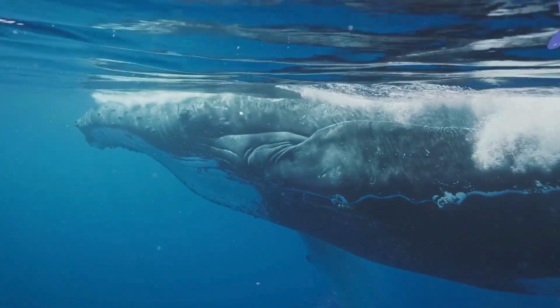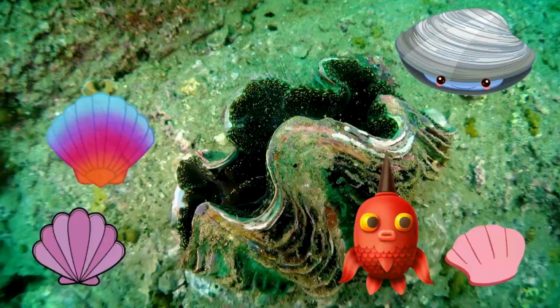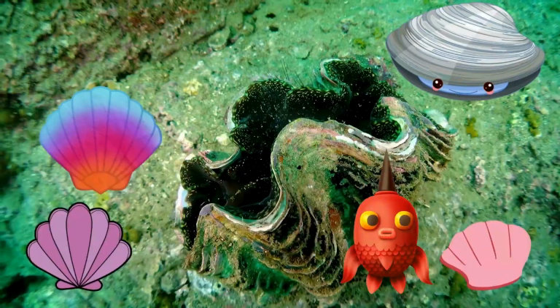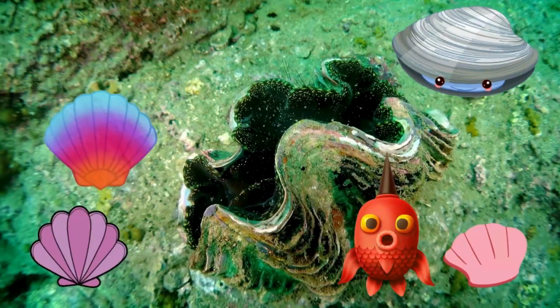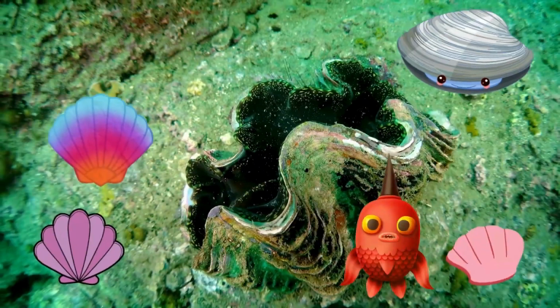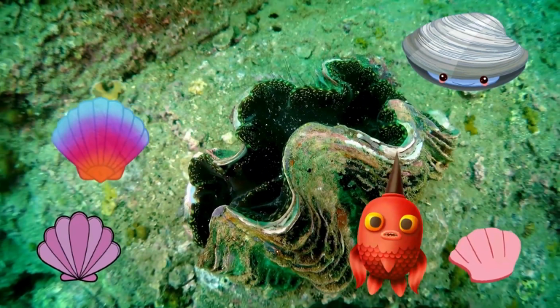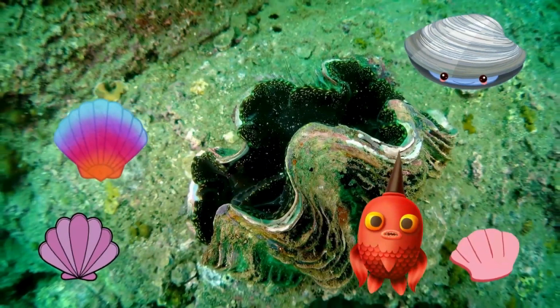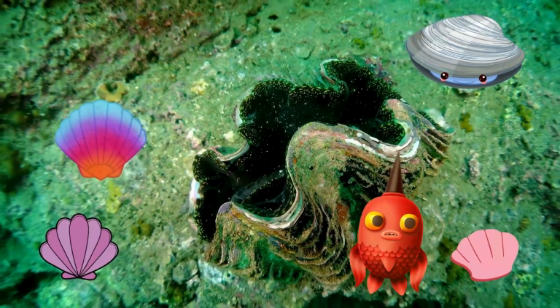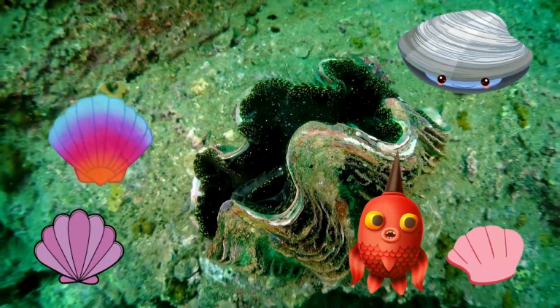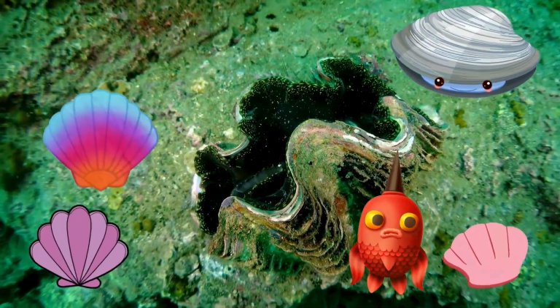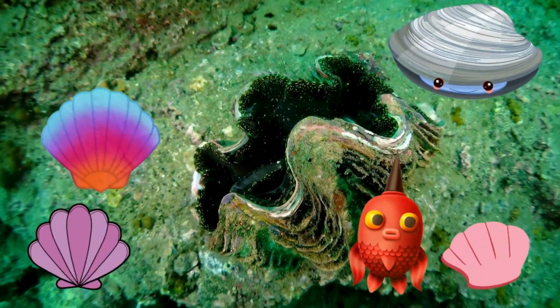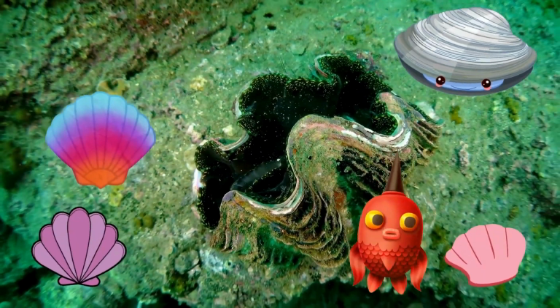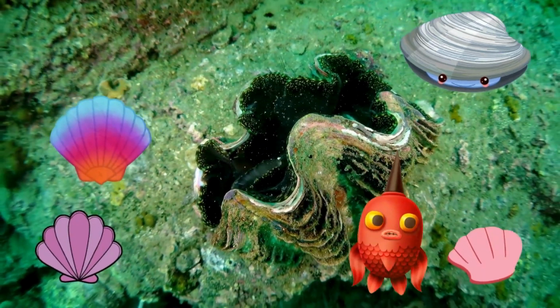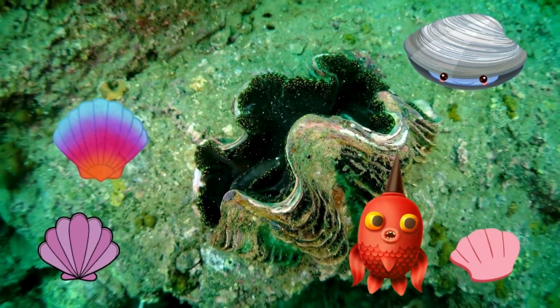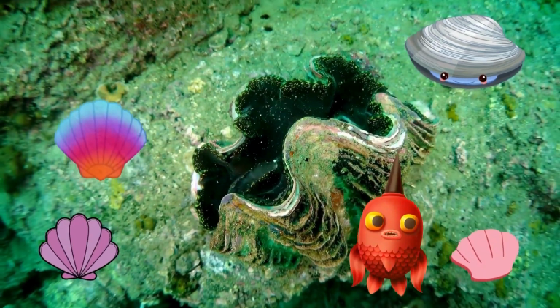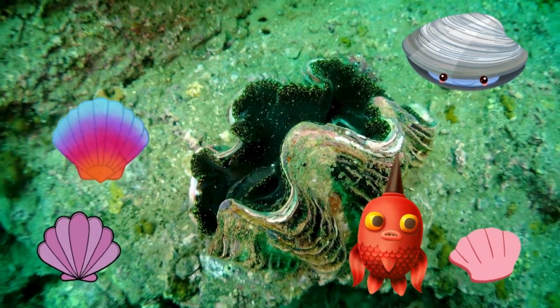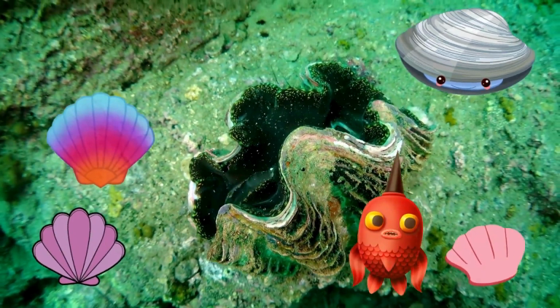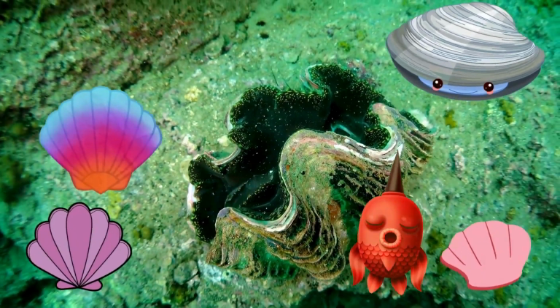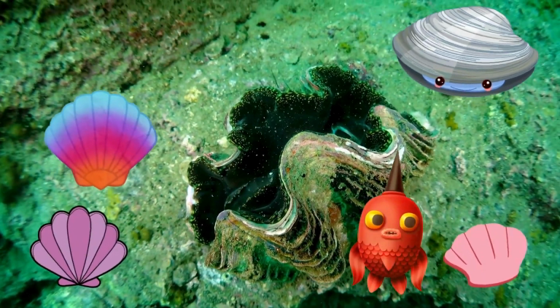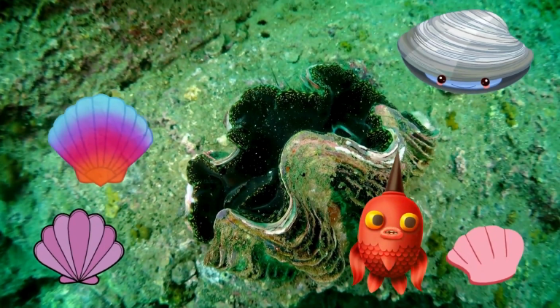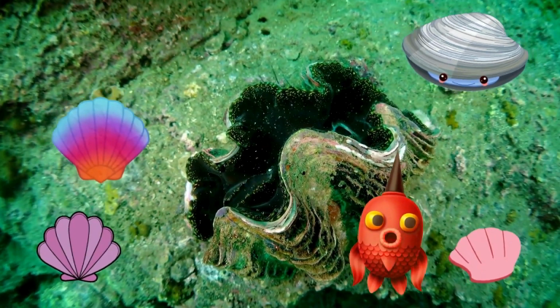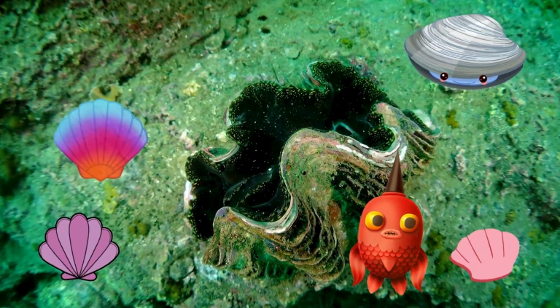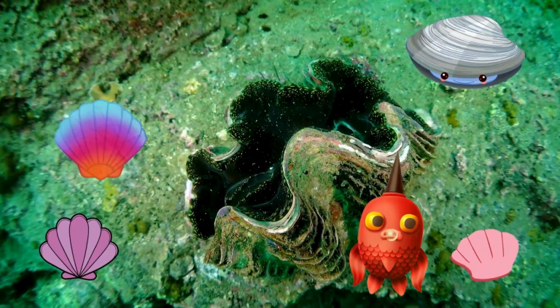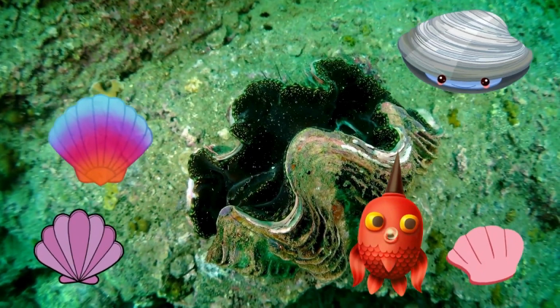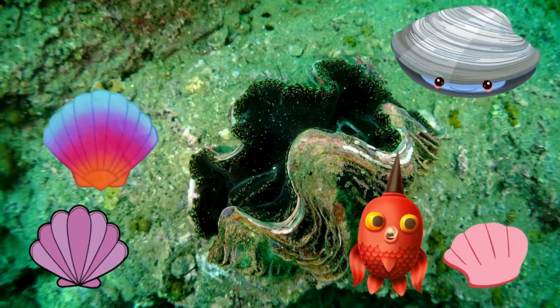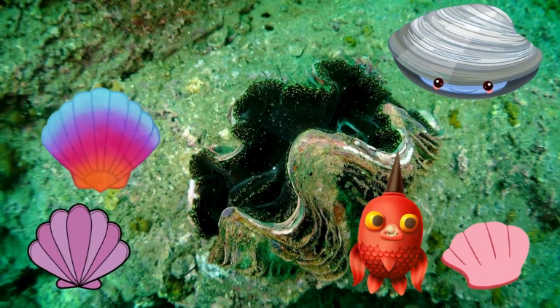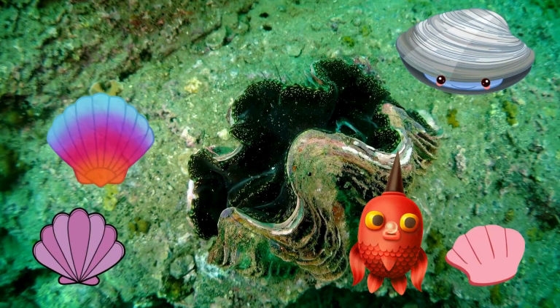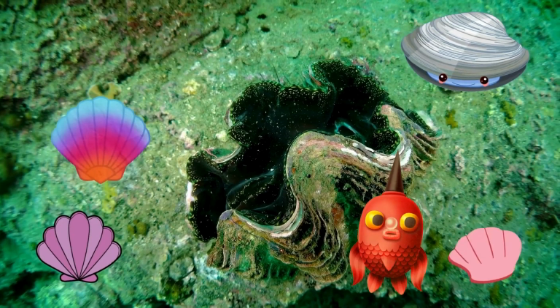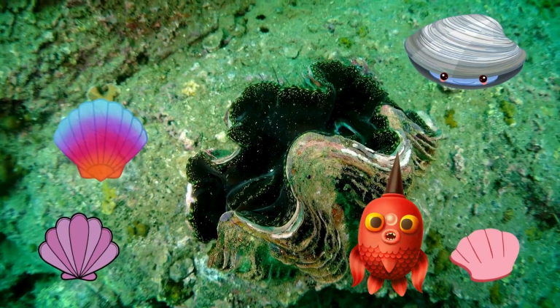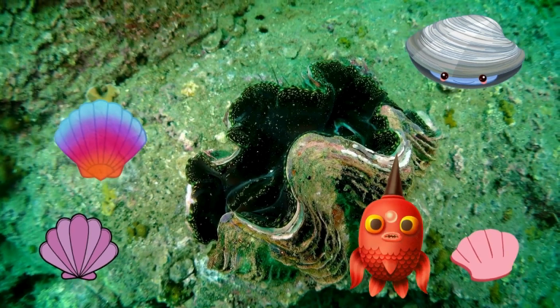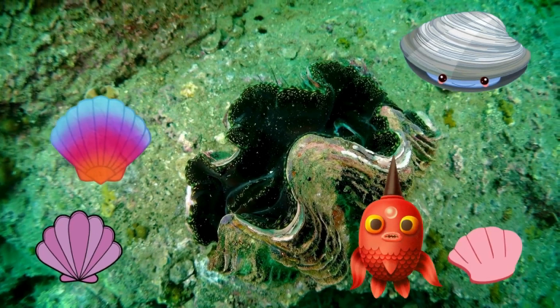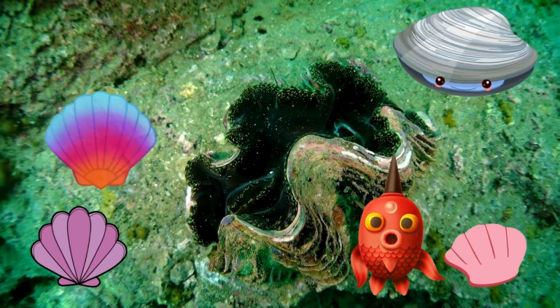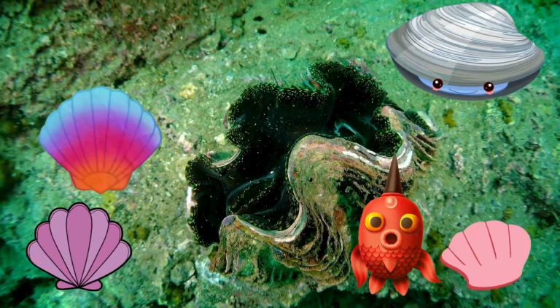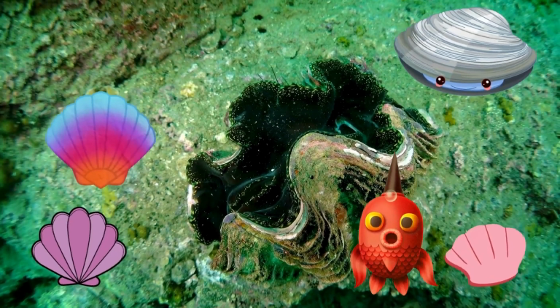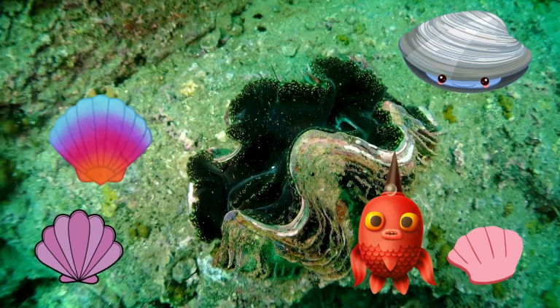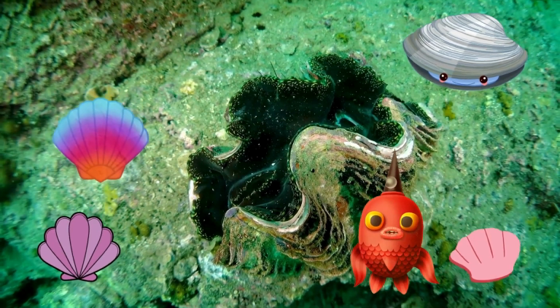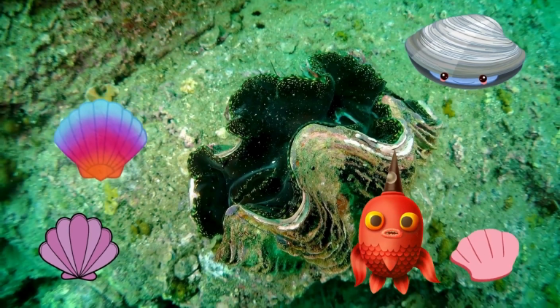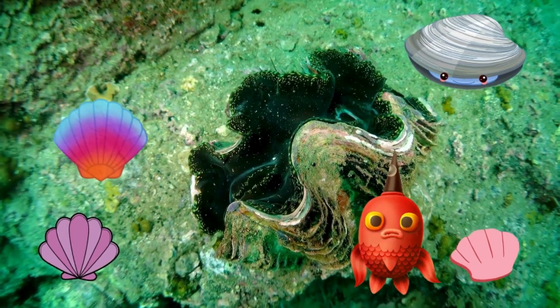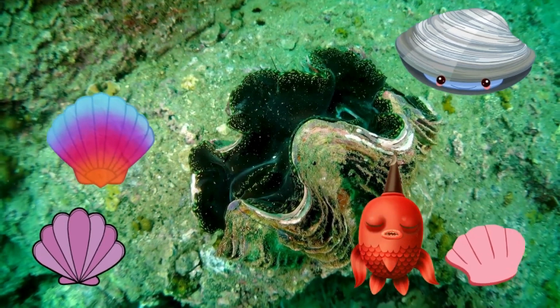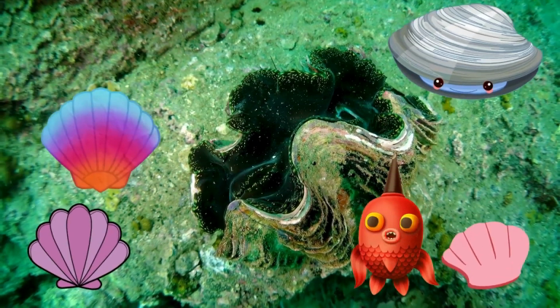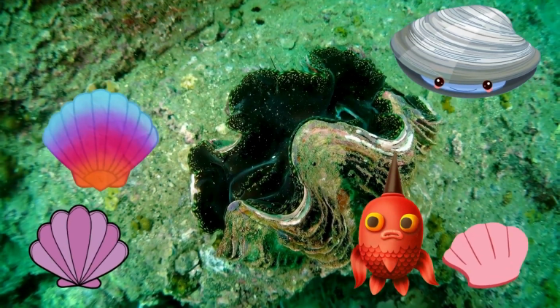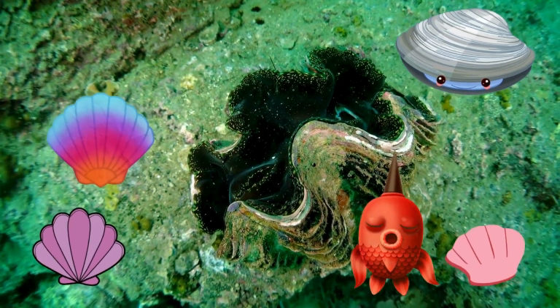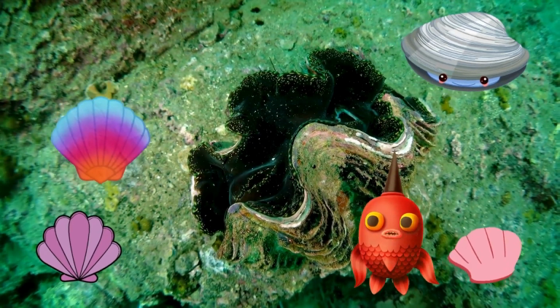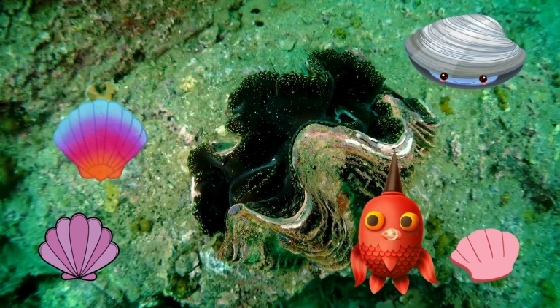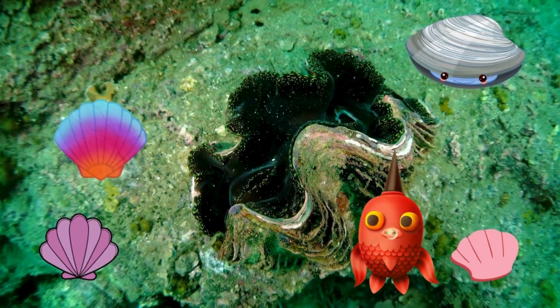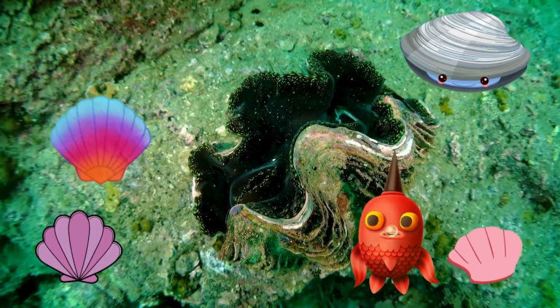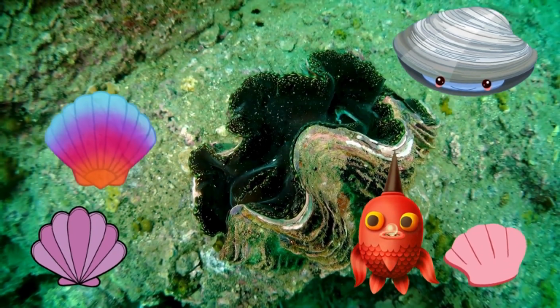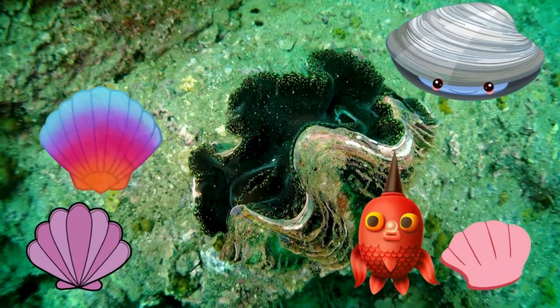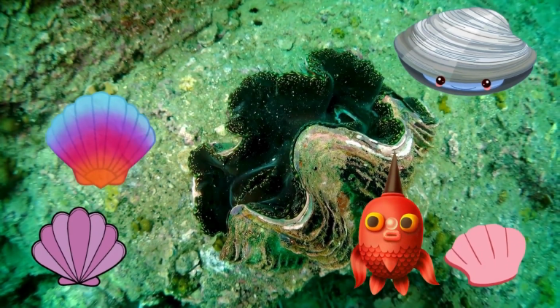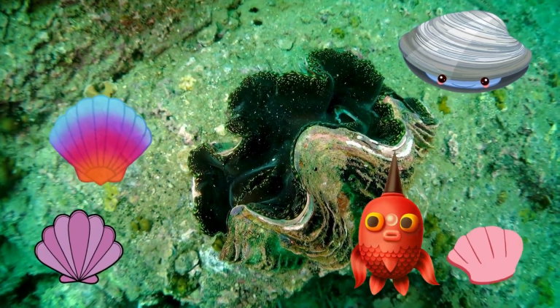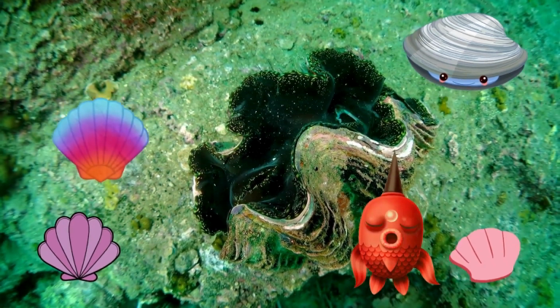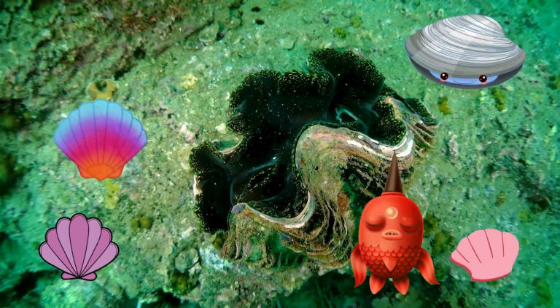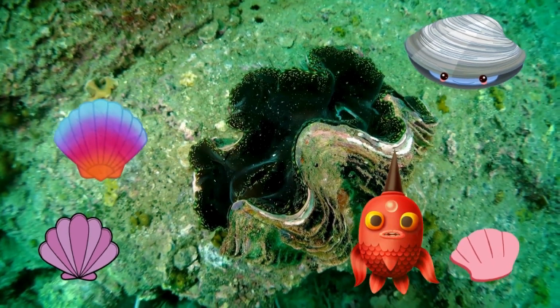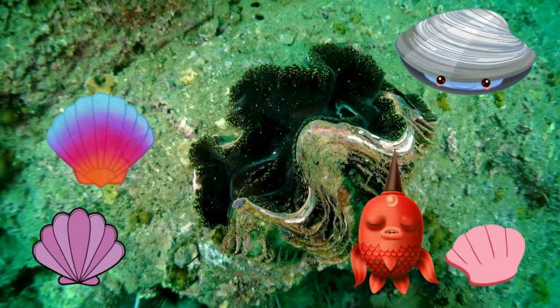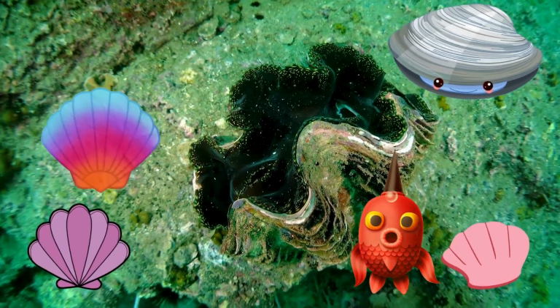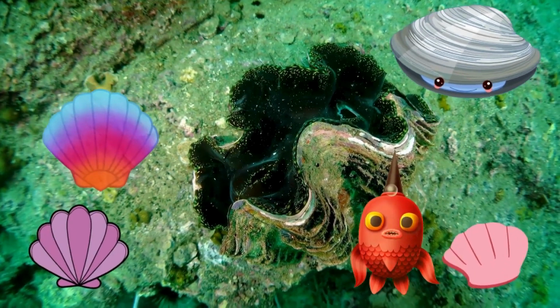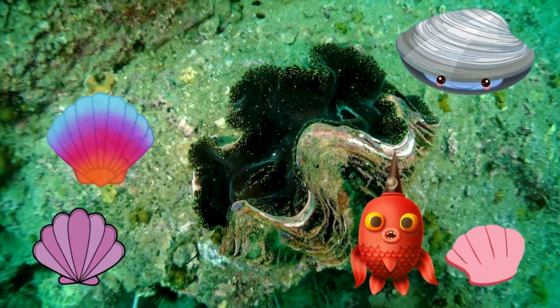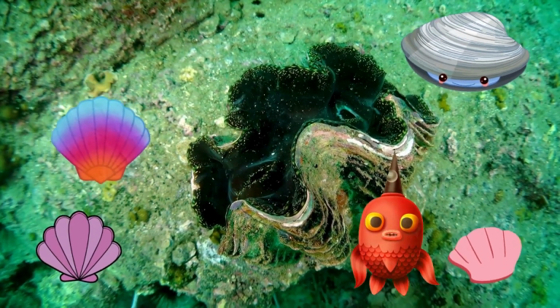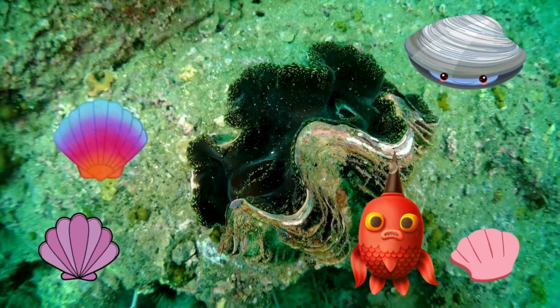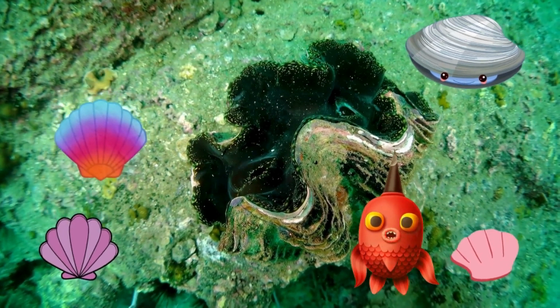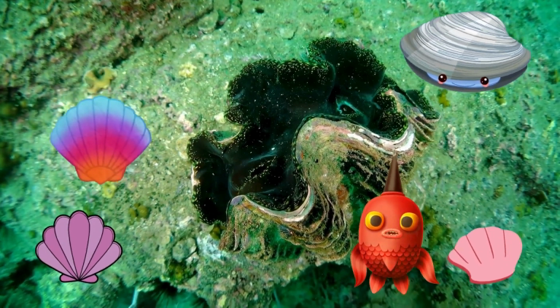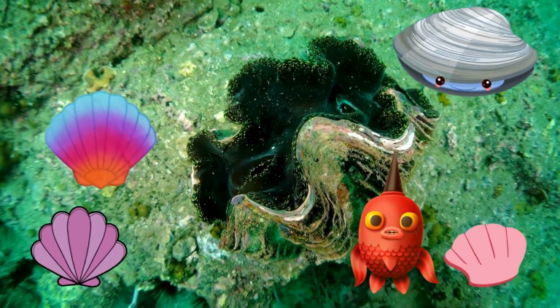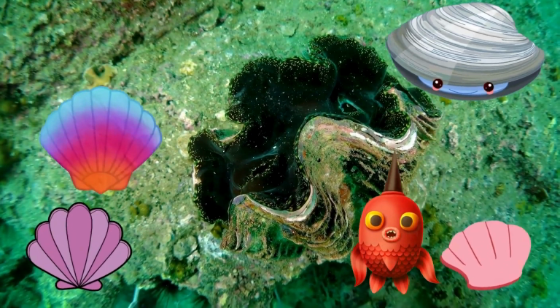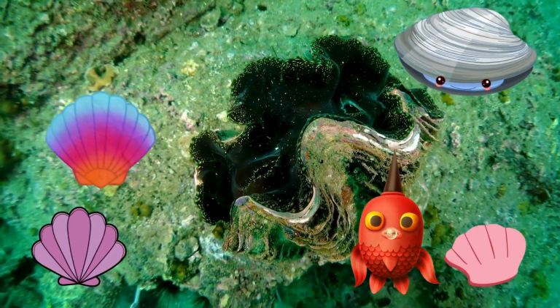And here's a clam! Clams filter water to get their food. They suck in water and trap tiny particles to eat. It's like using a strainer to find snacks!